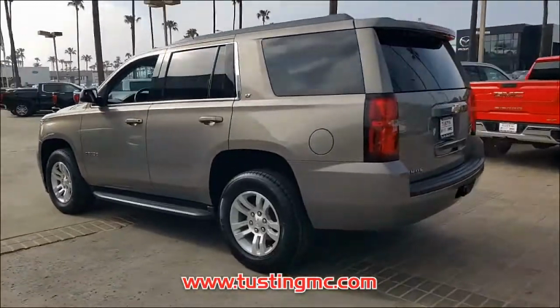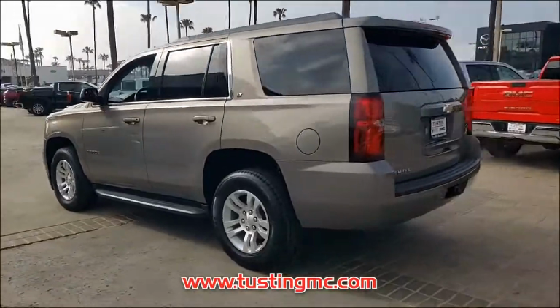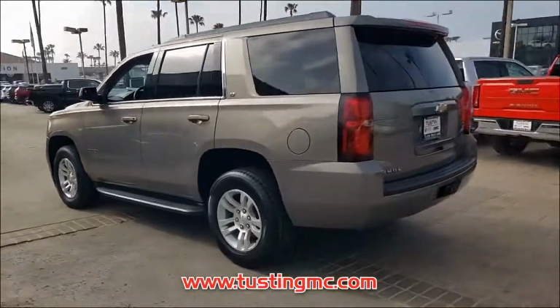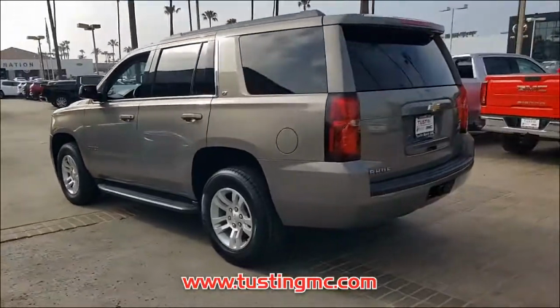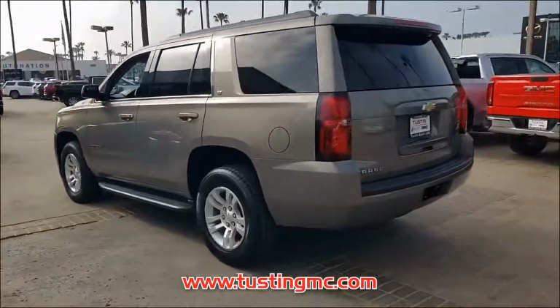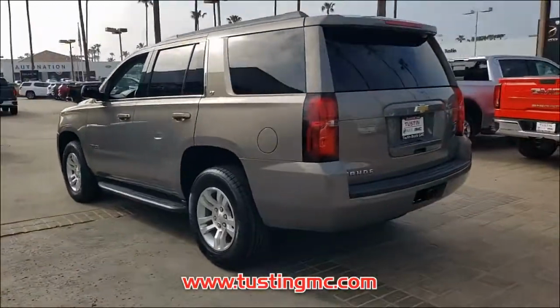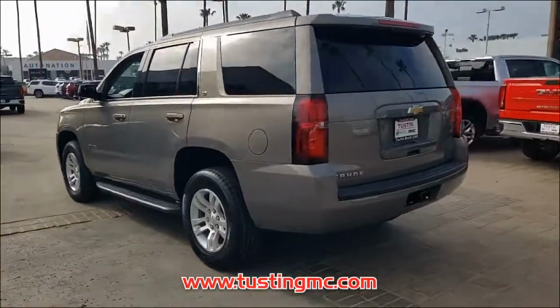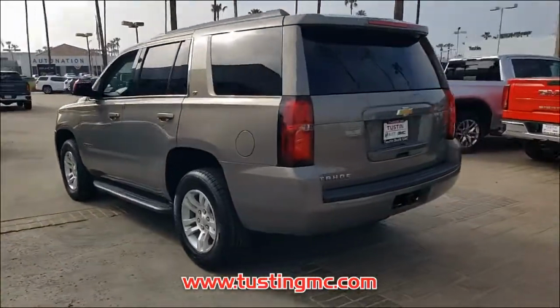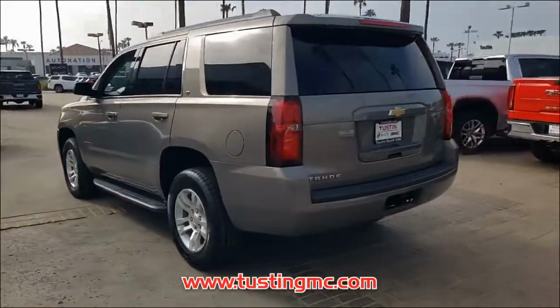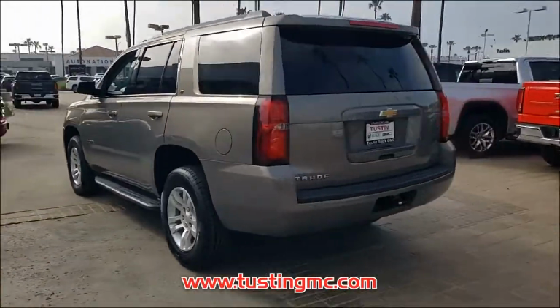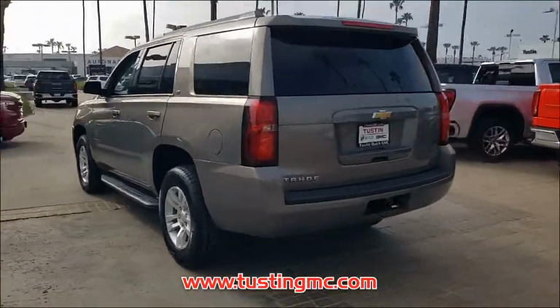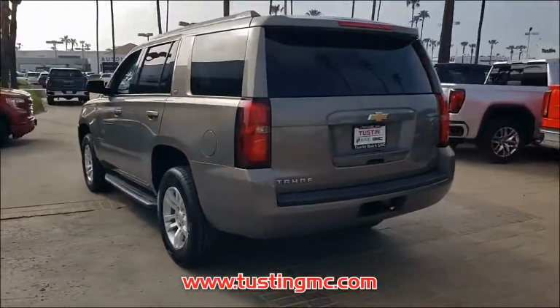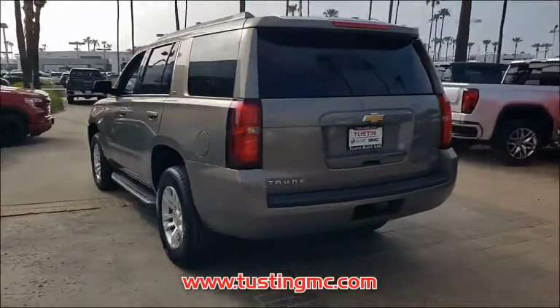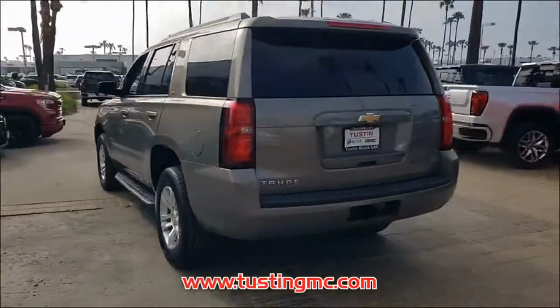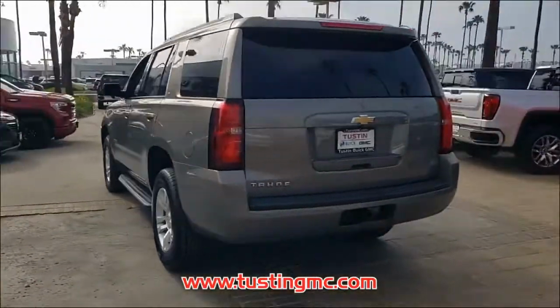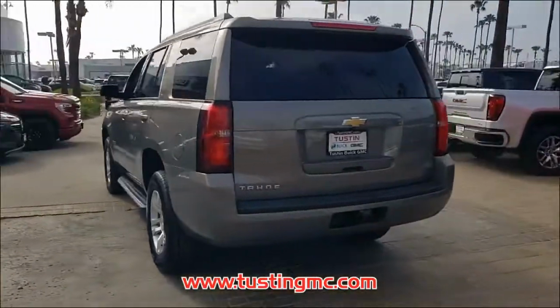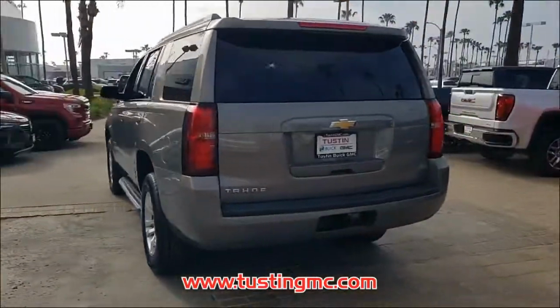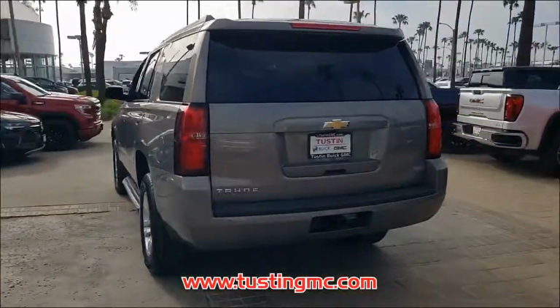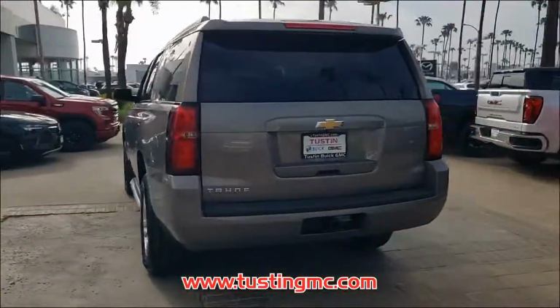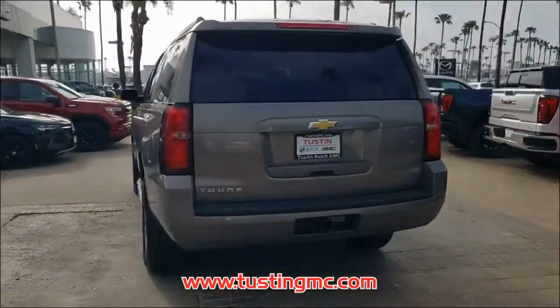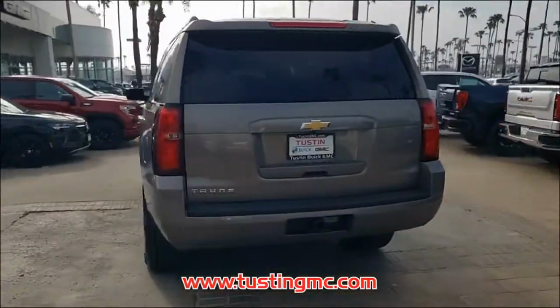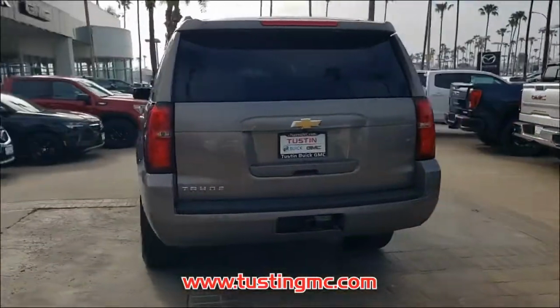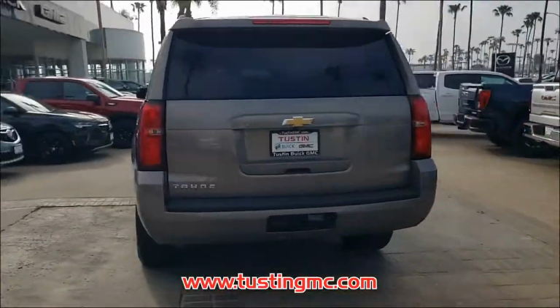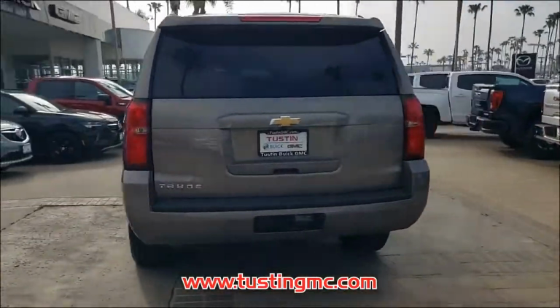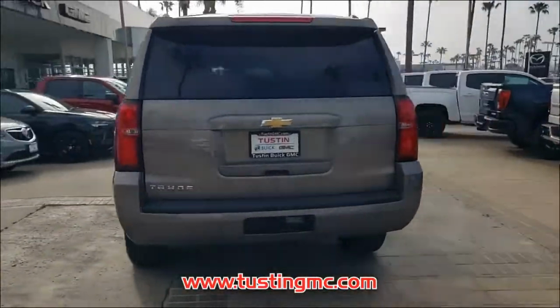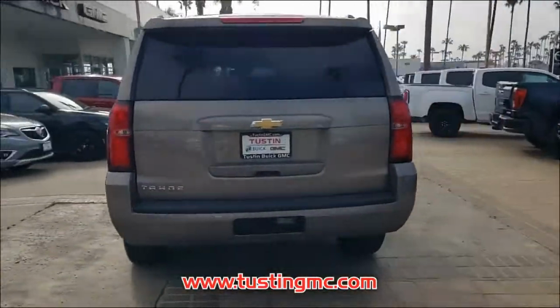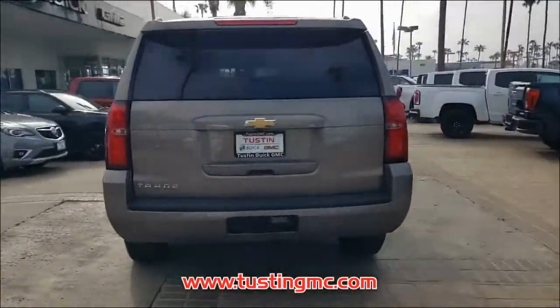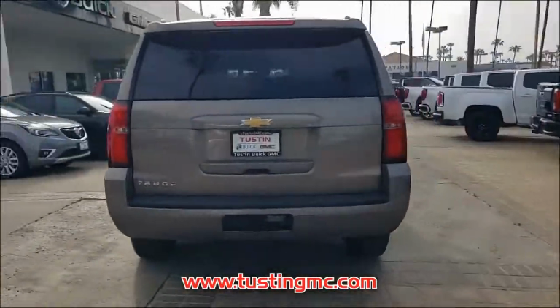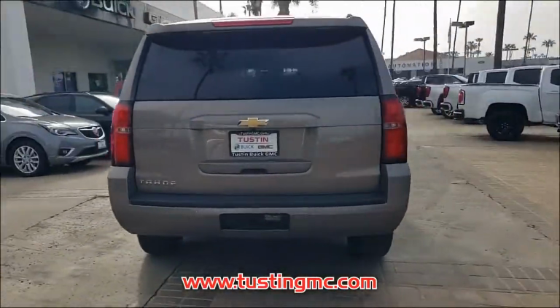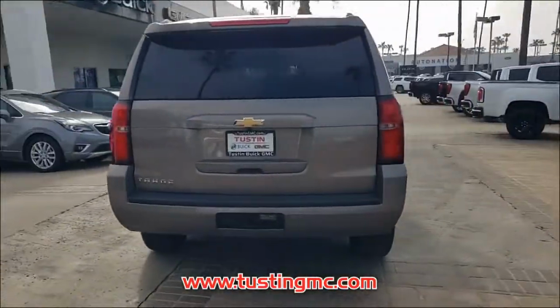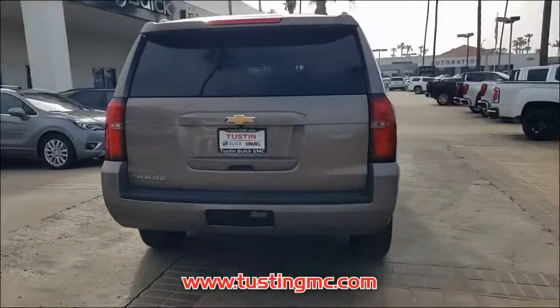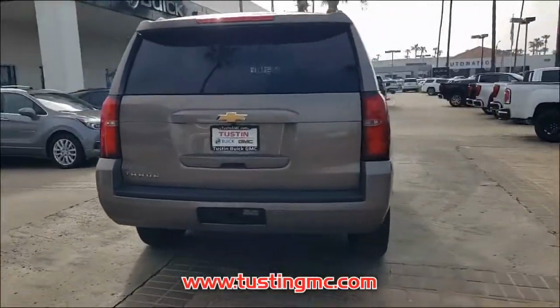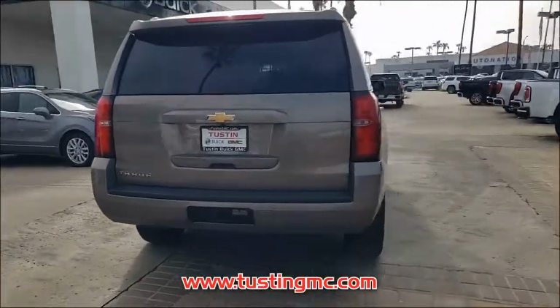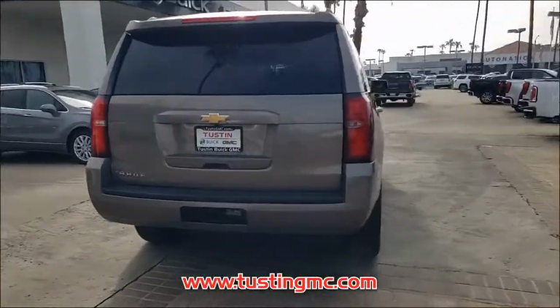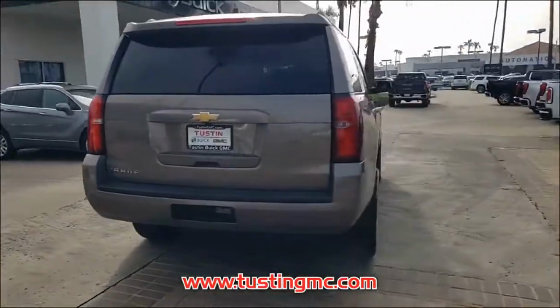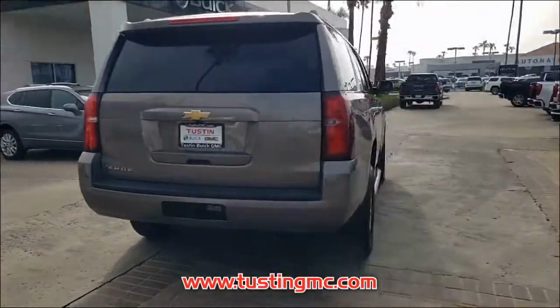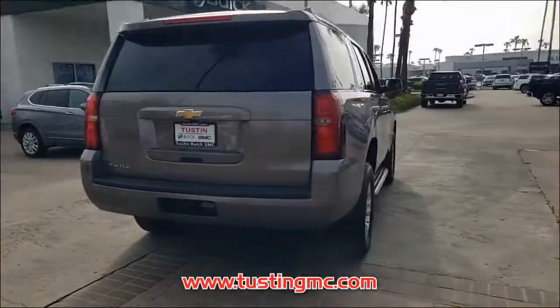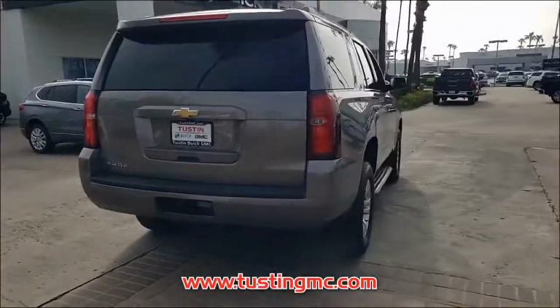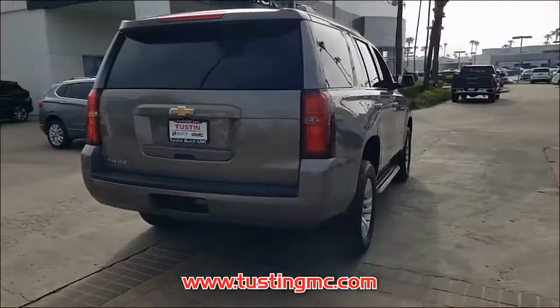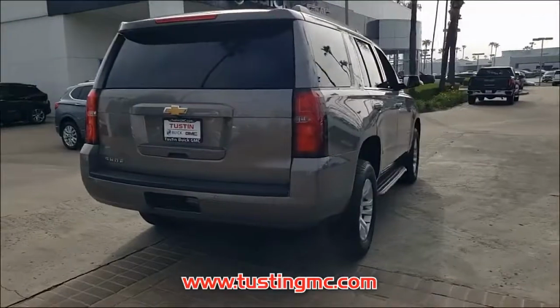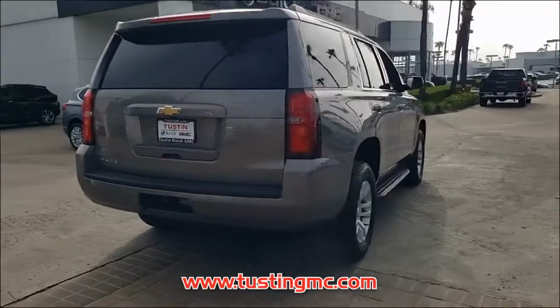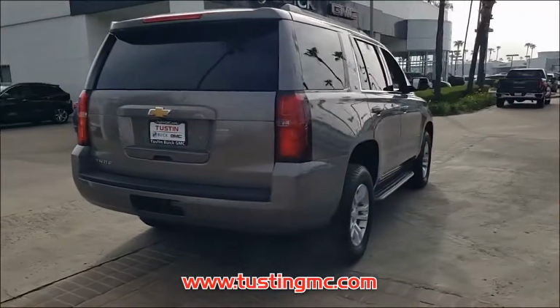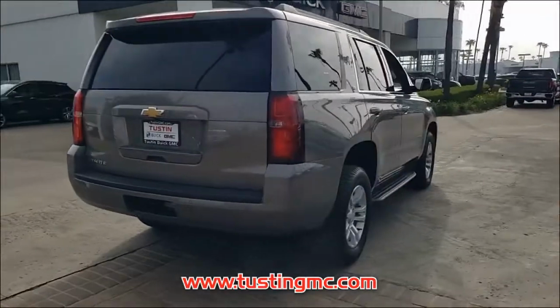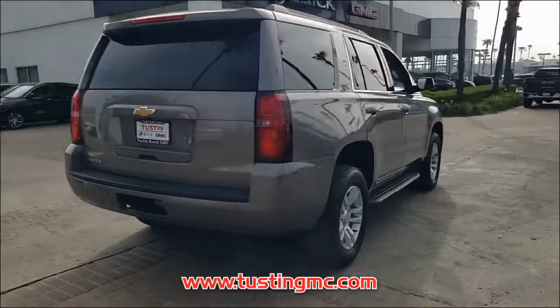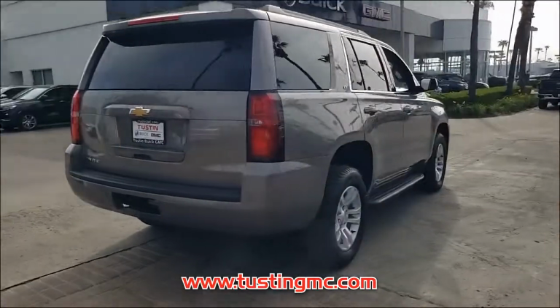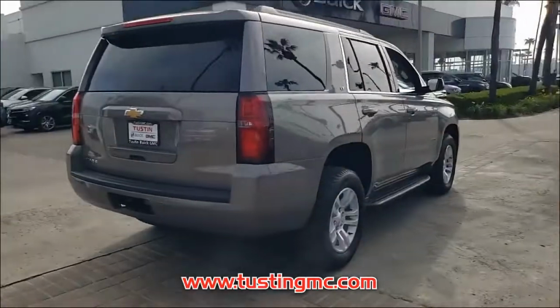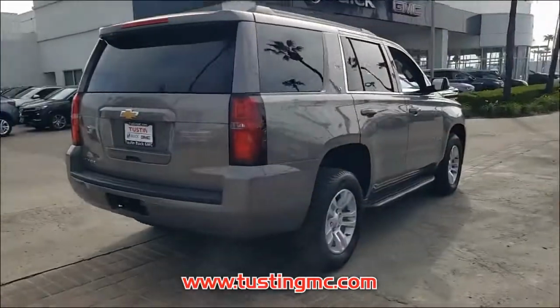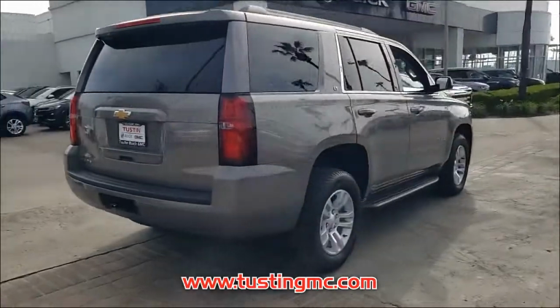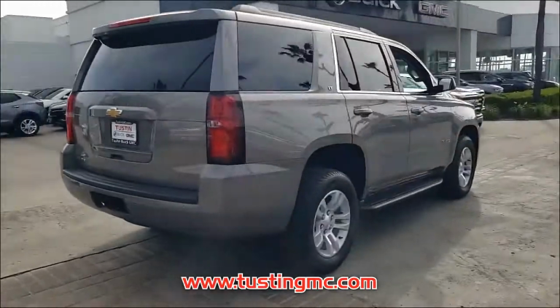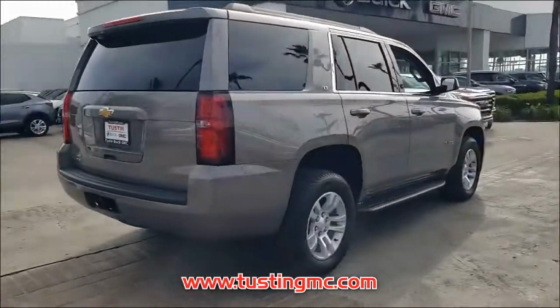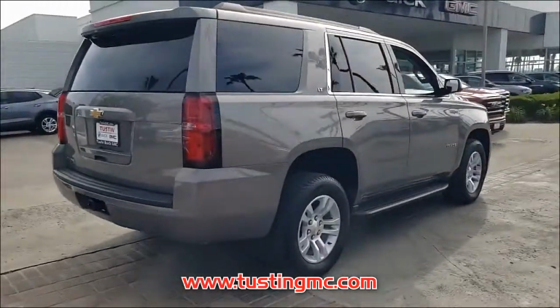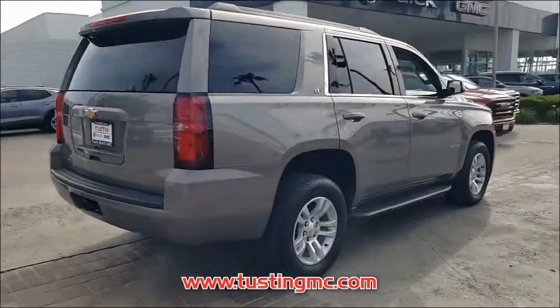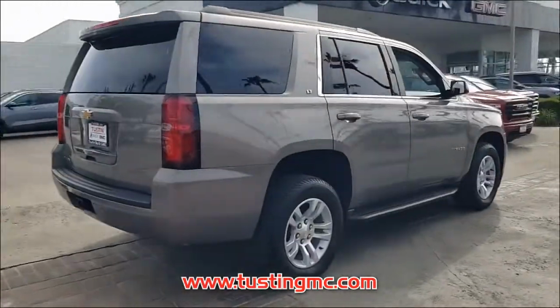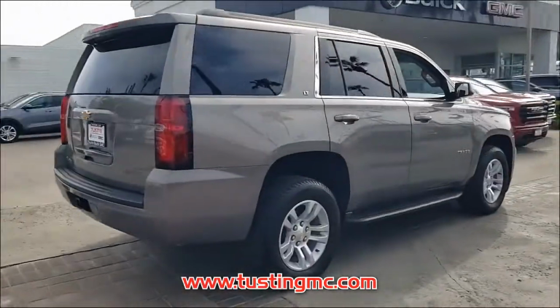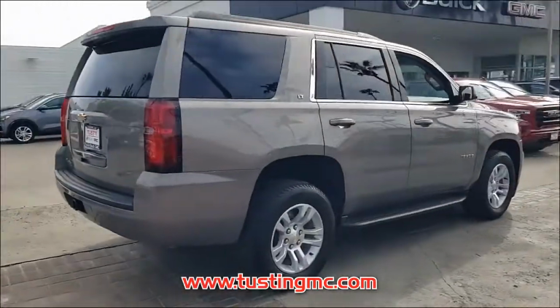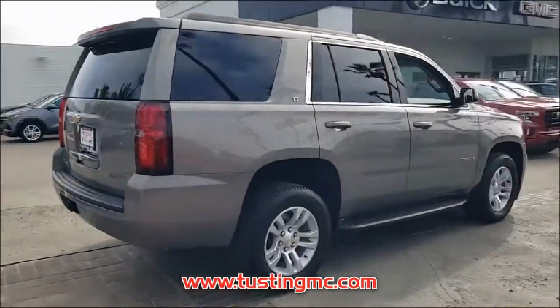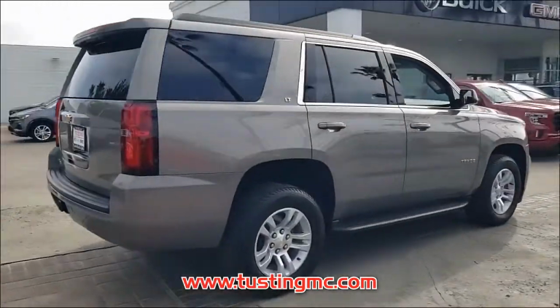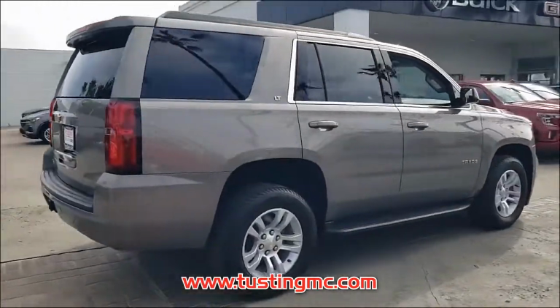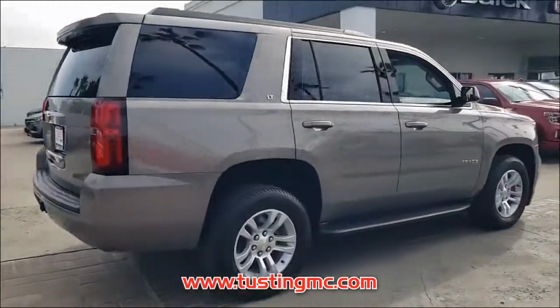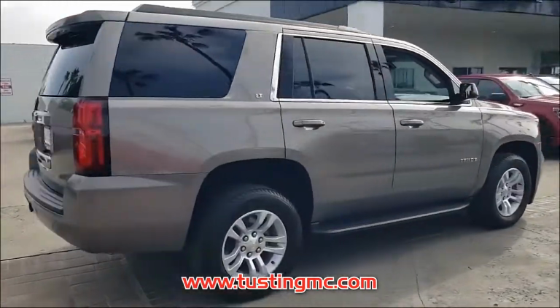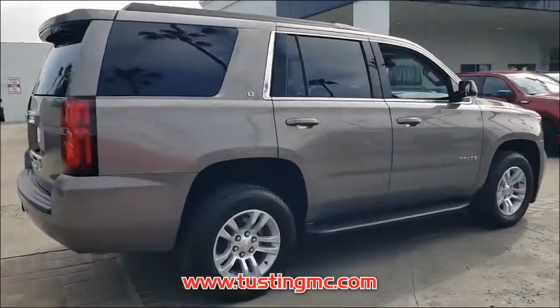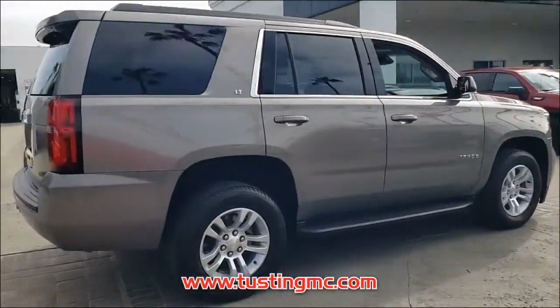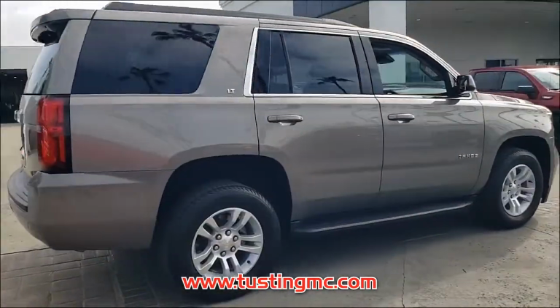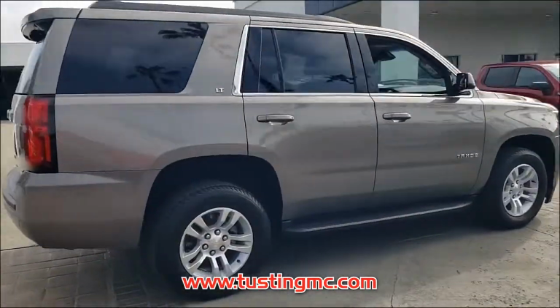This Tahoe has only 37,803 miles of gentle driving, leaving you with plenty of worry-free driving ahead.